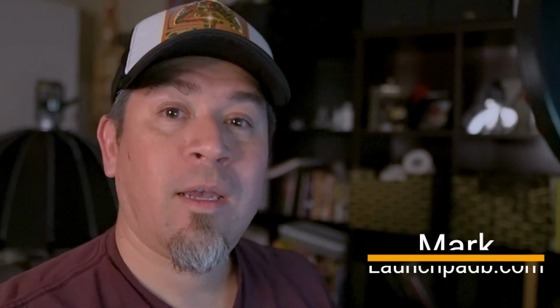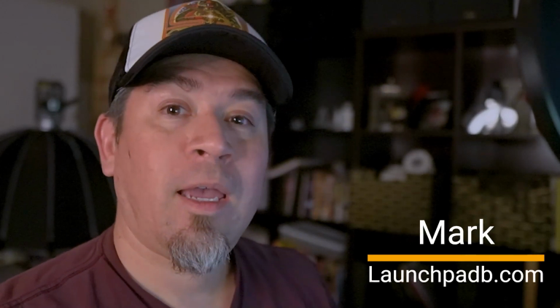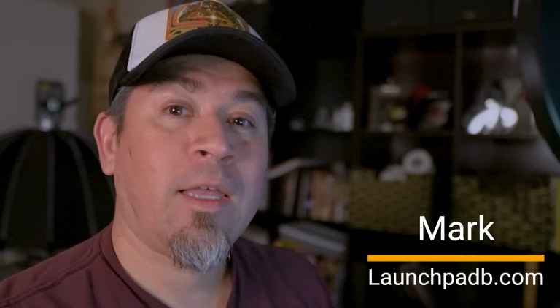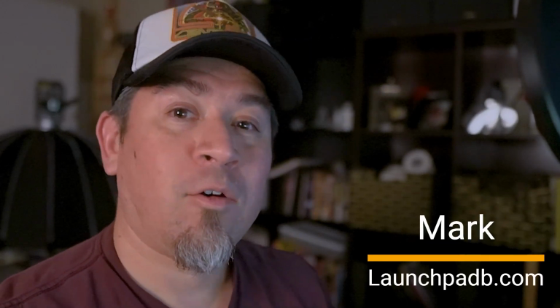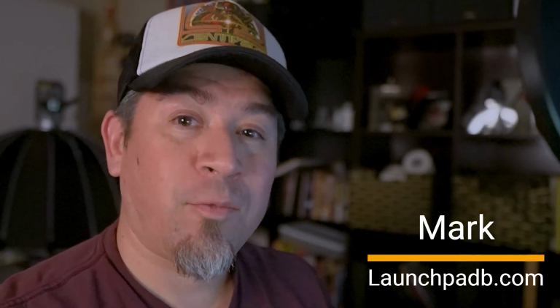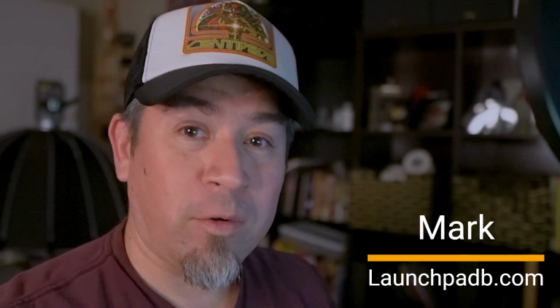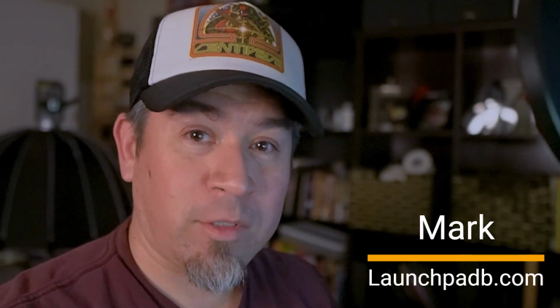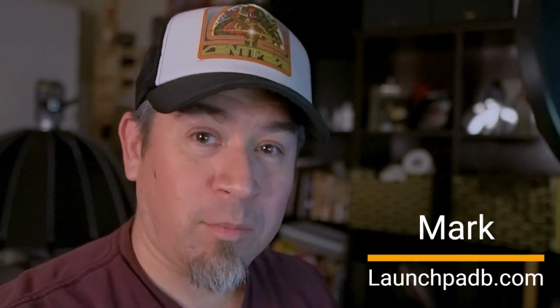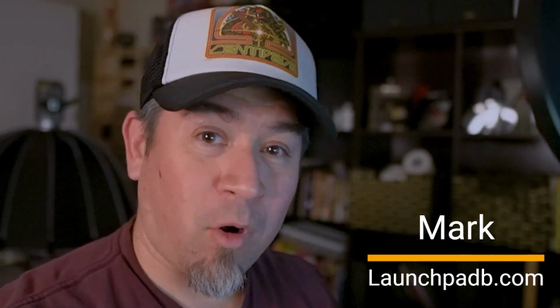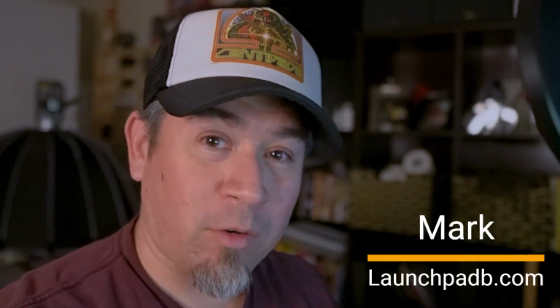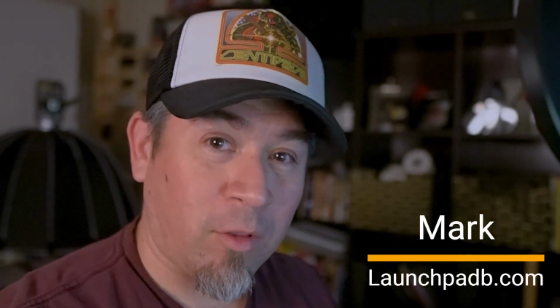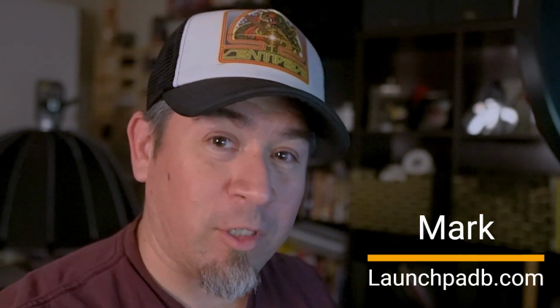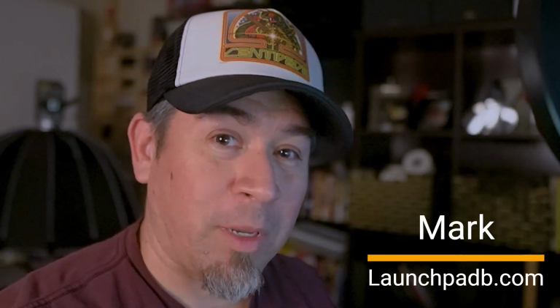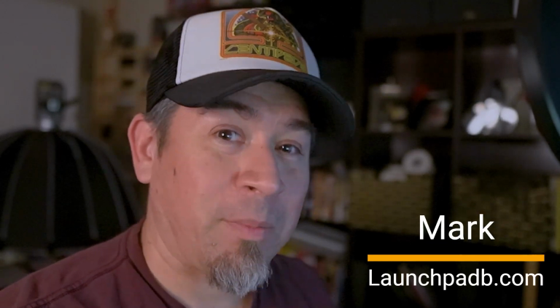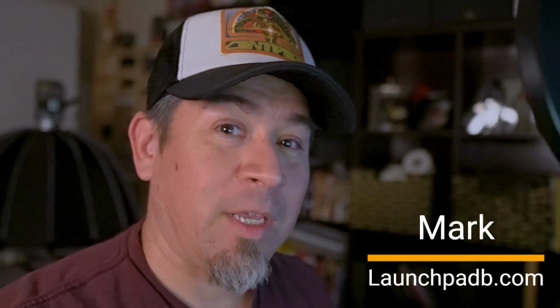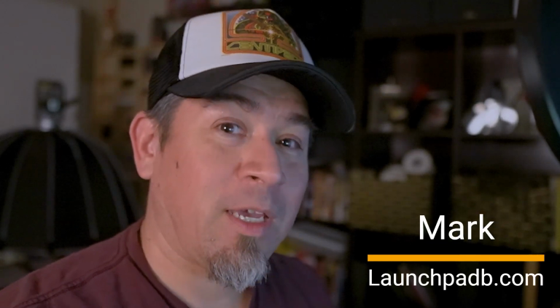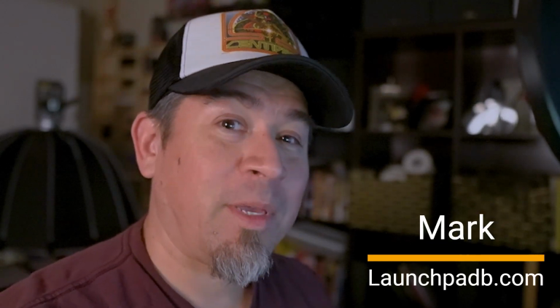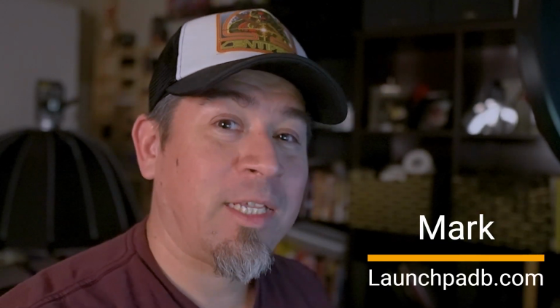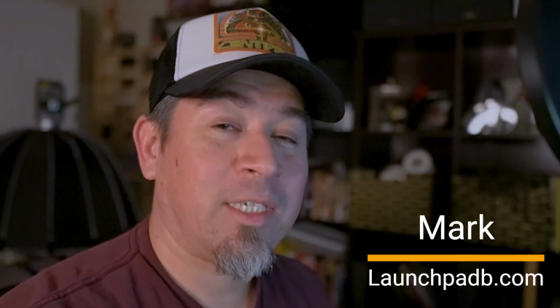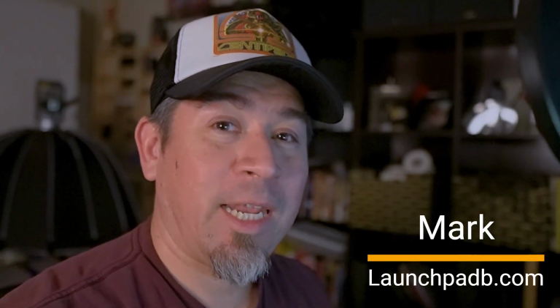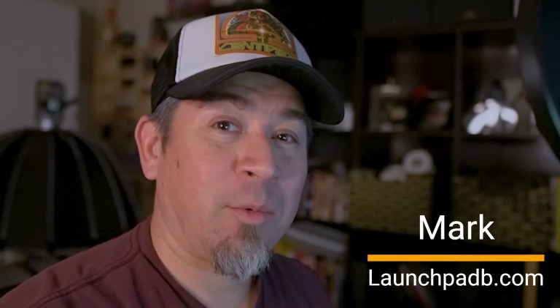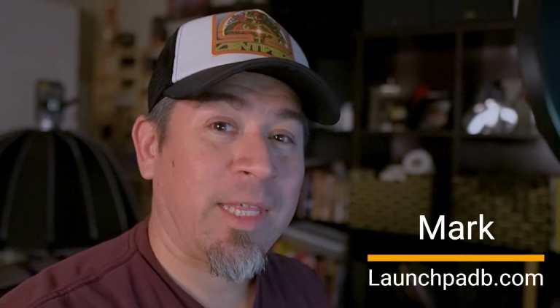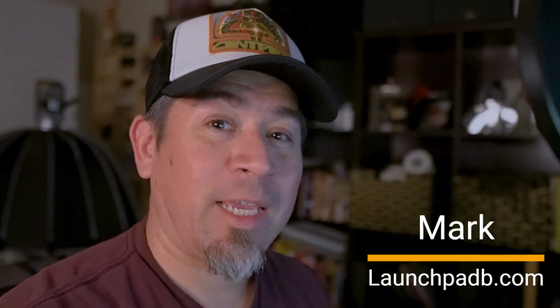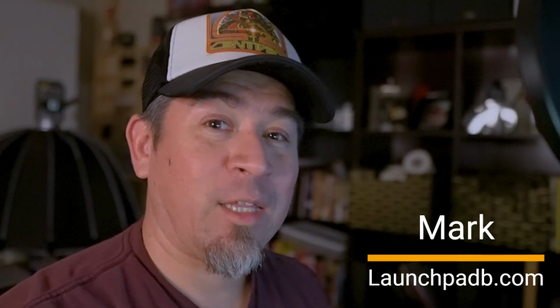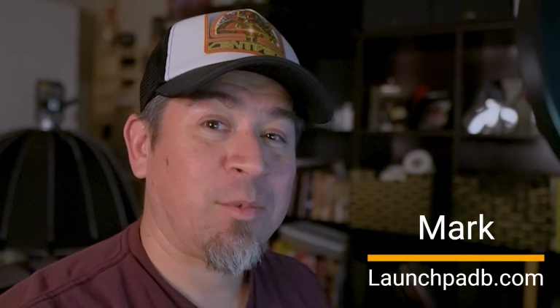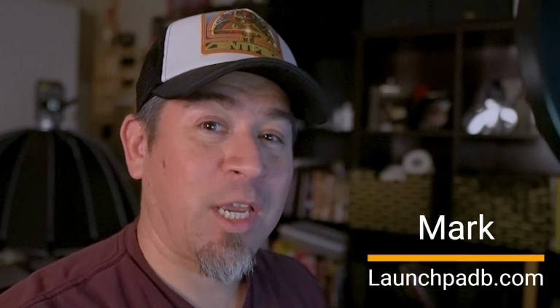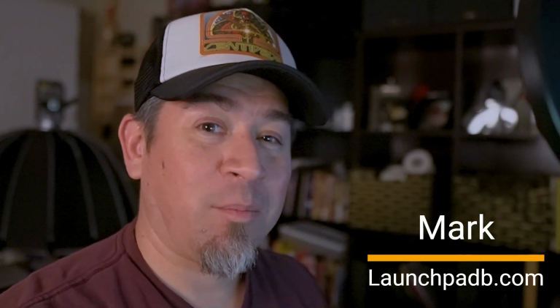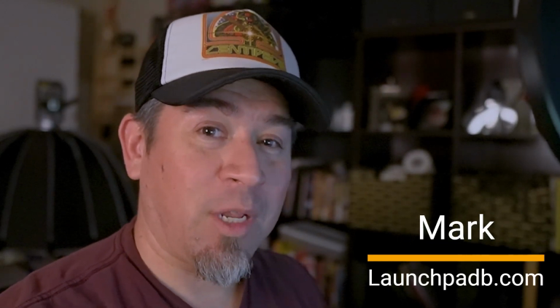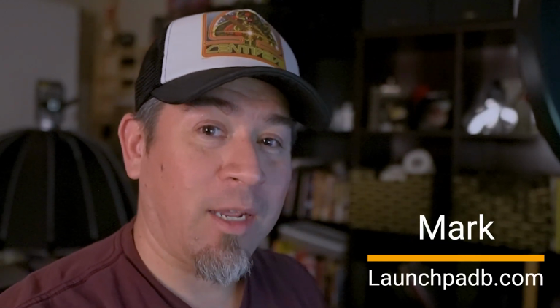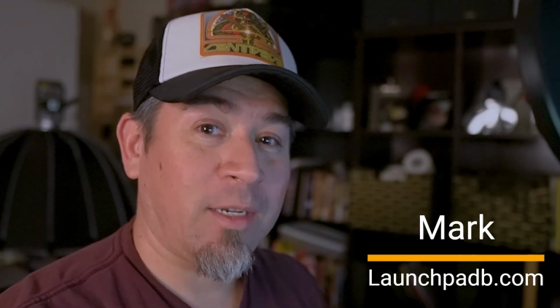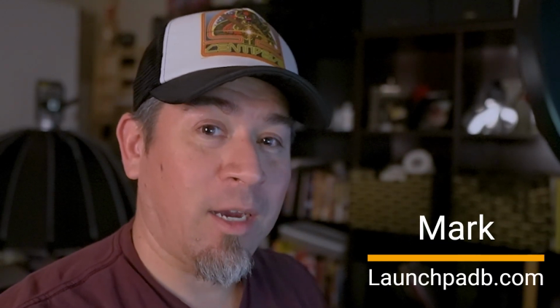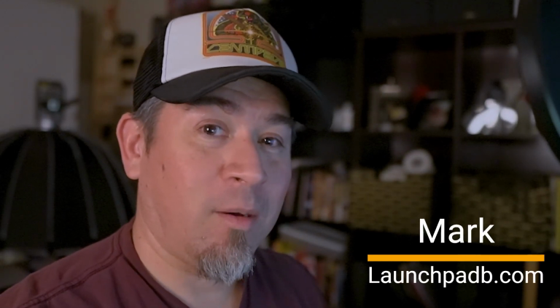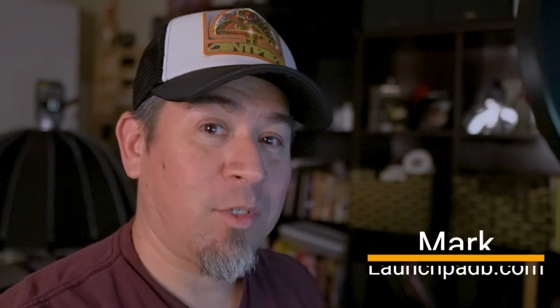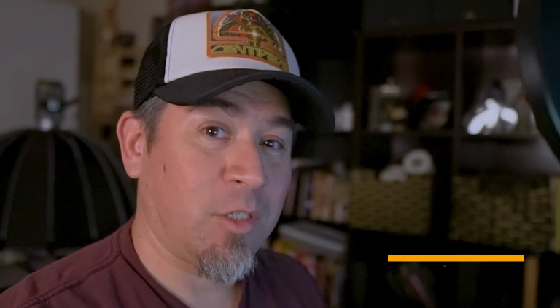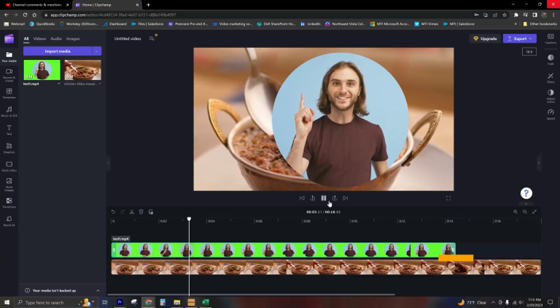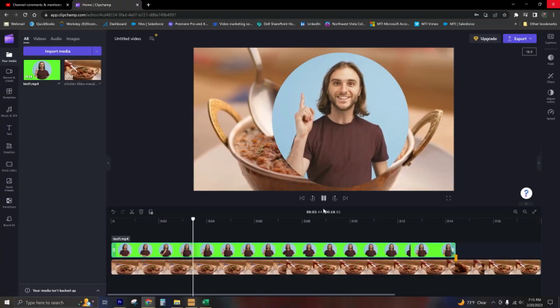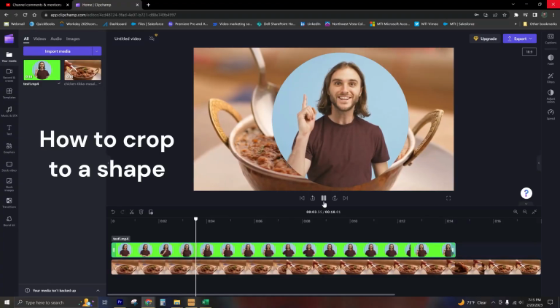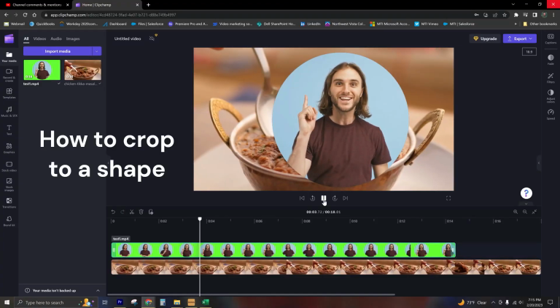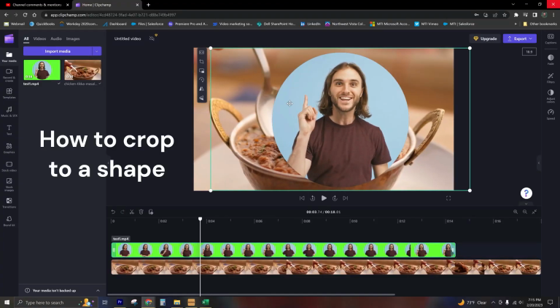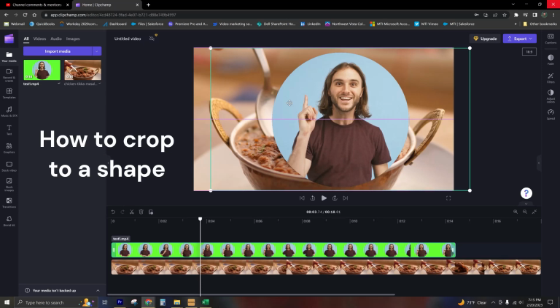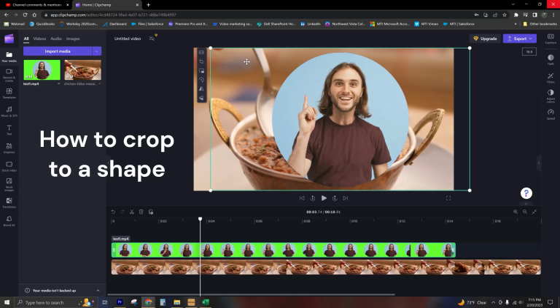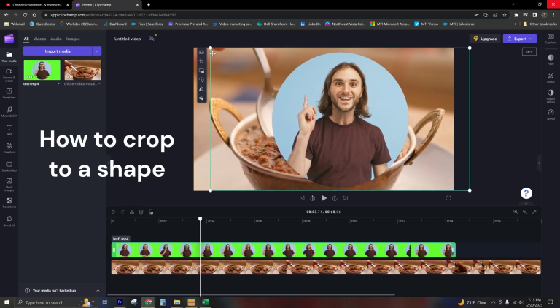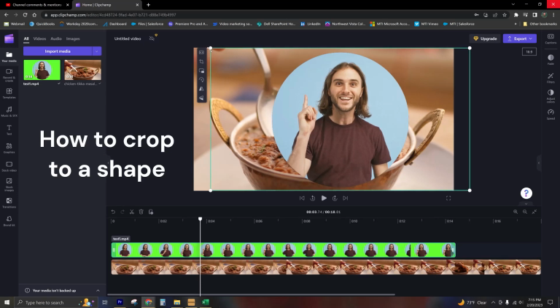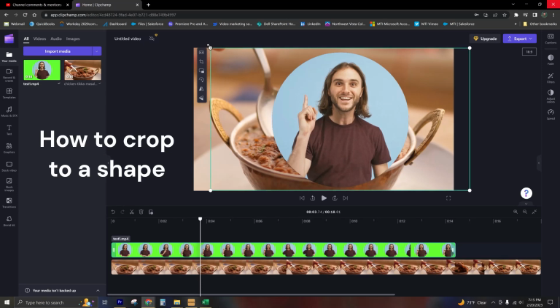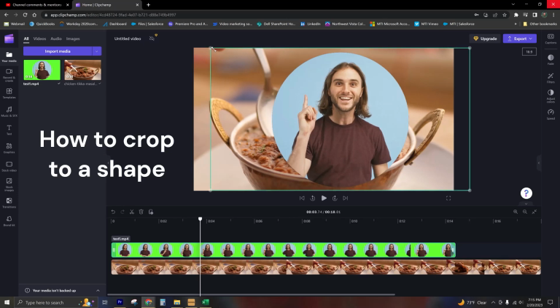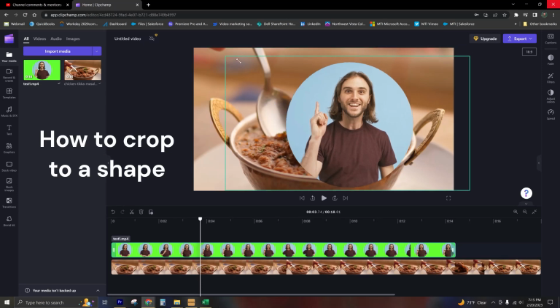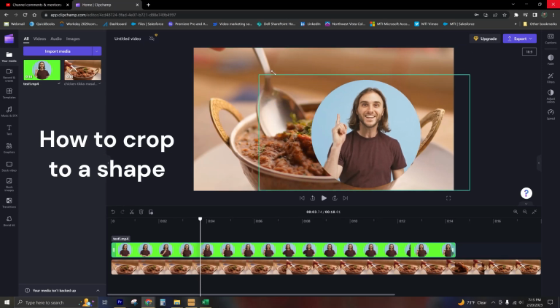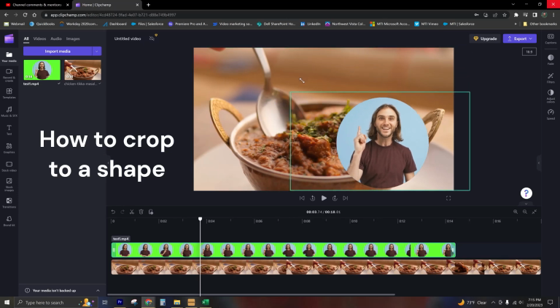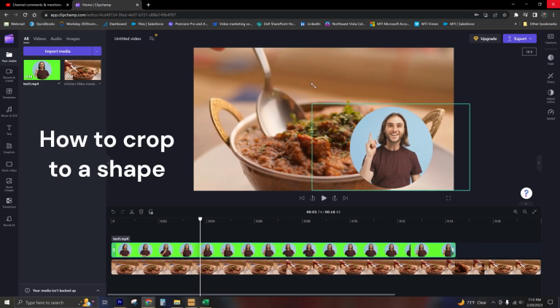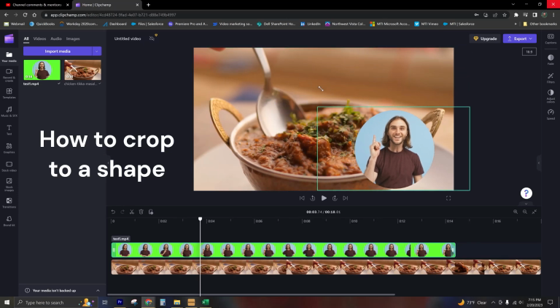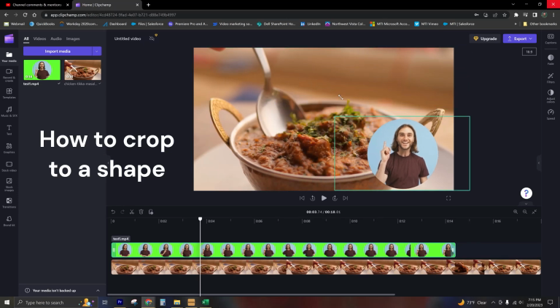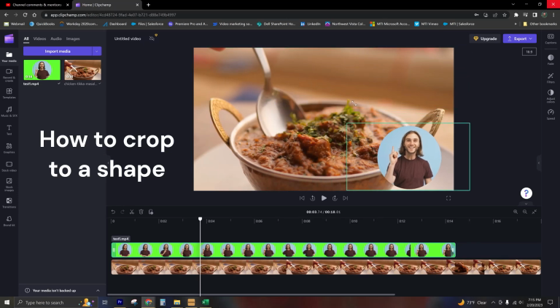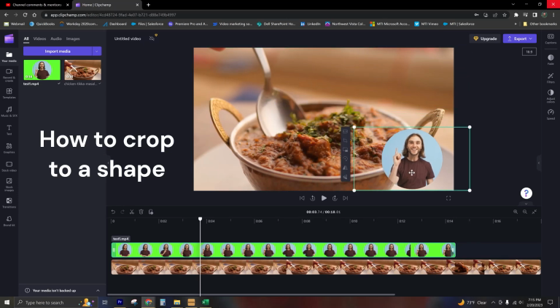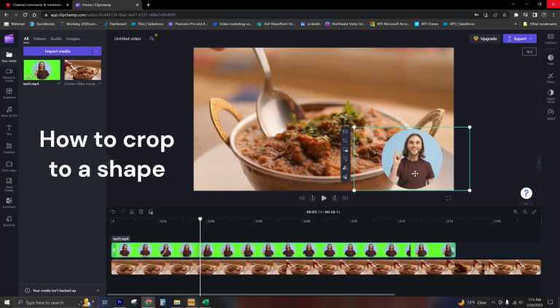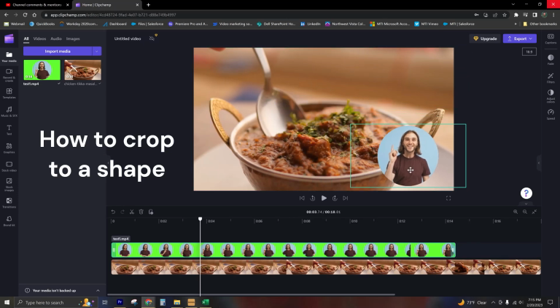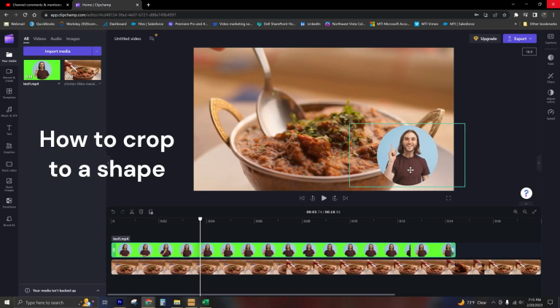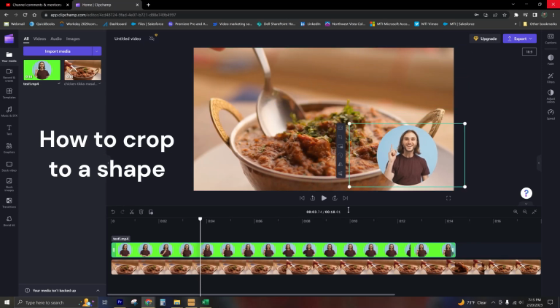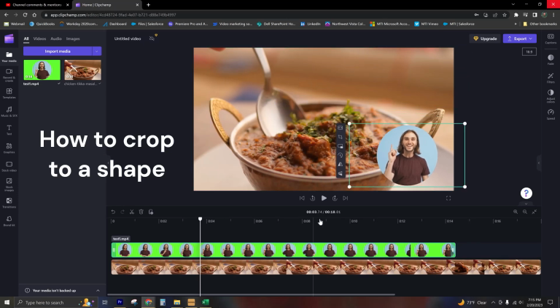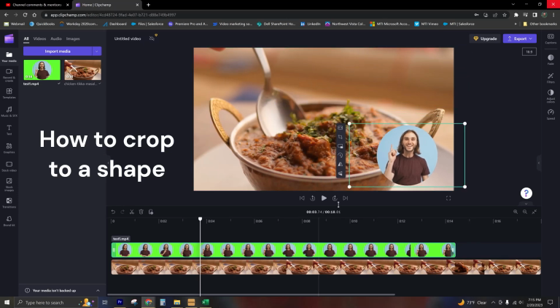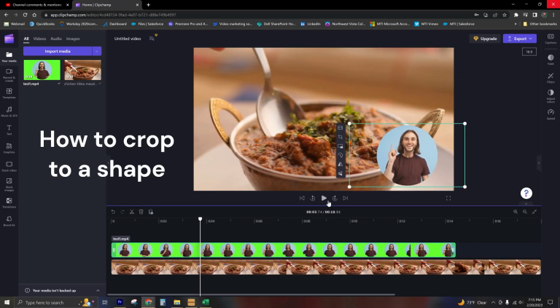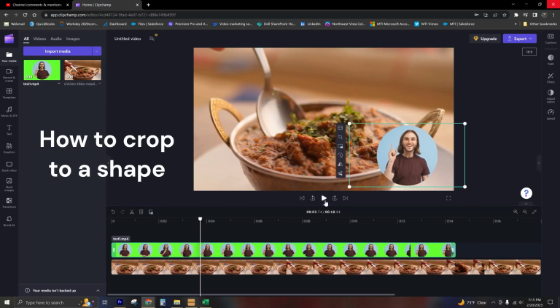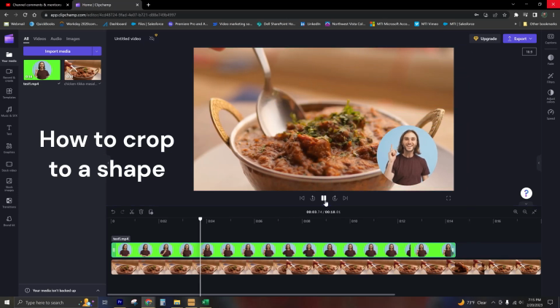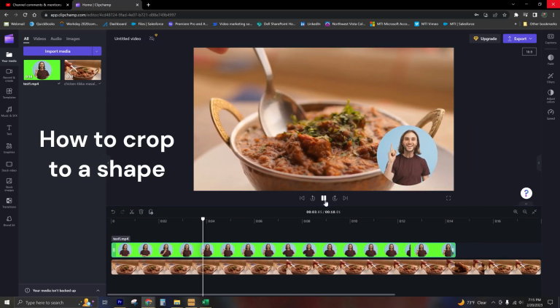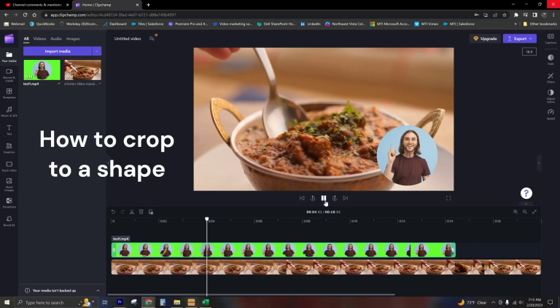Hello folks, Mark with Launchpad B coming in today with a ClipChamp.com tutorial. In today's video, we'll be talking about cropping a video to a shape.